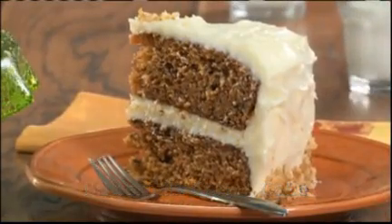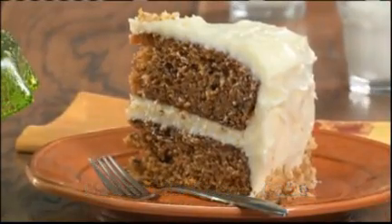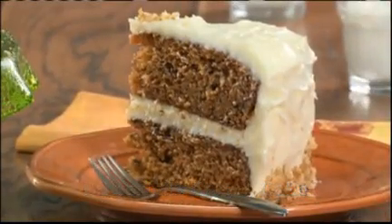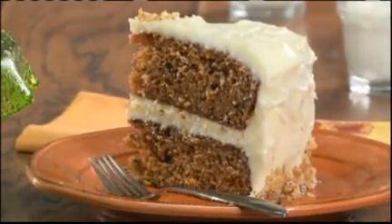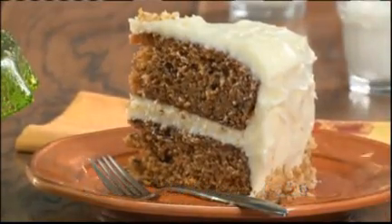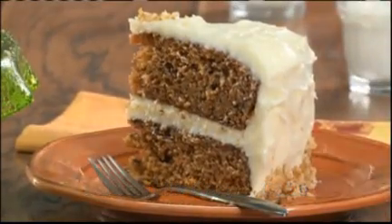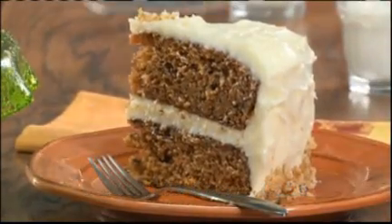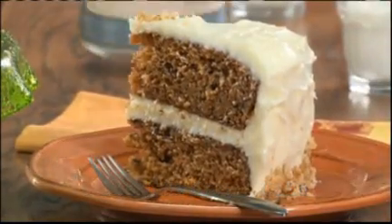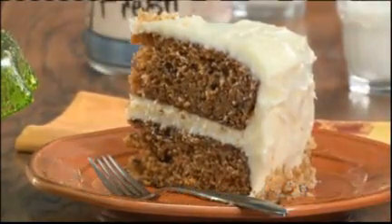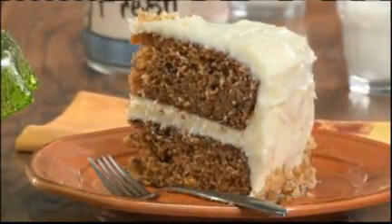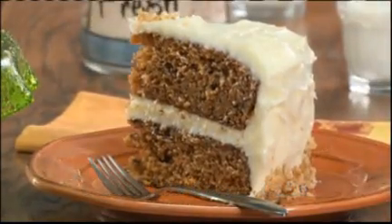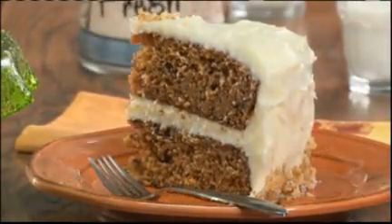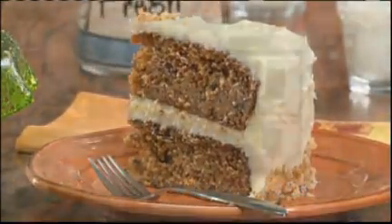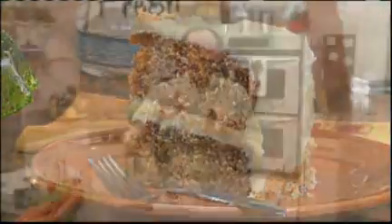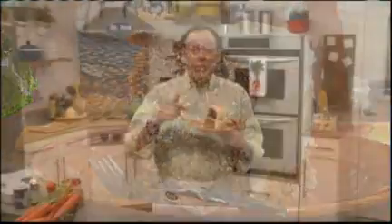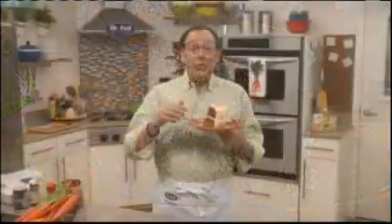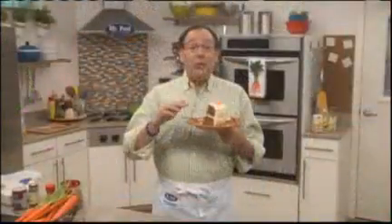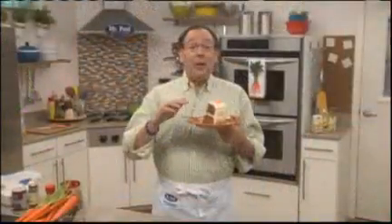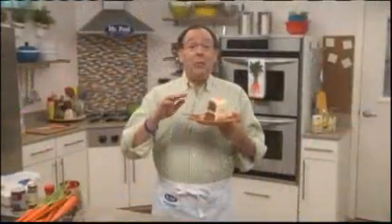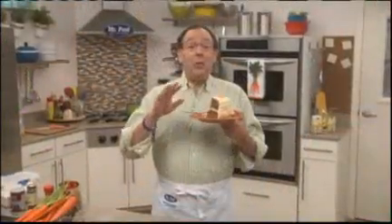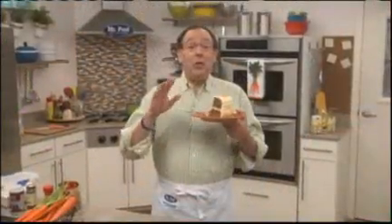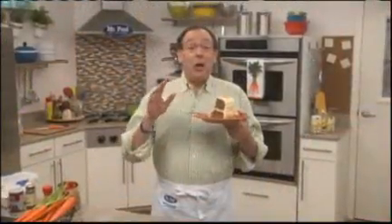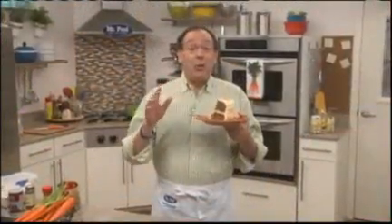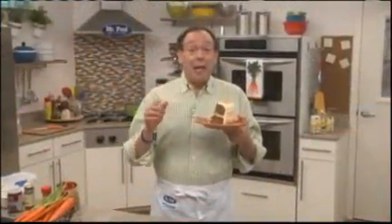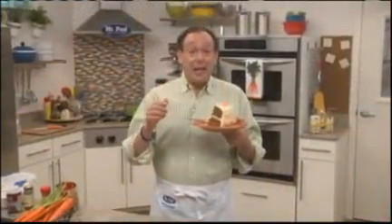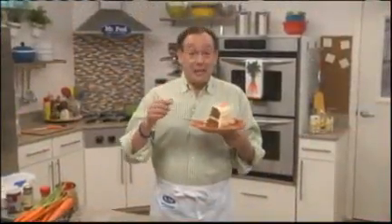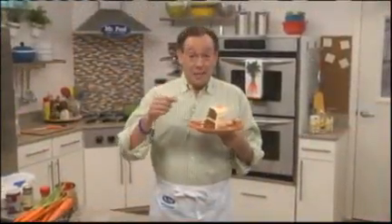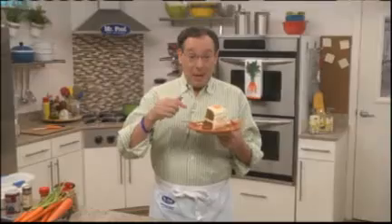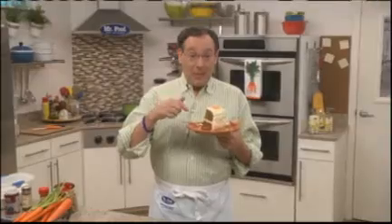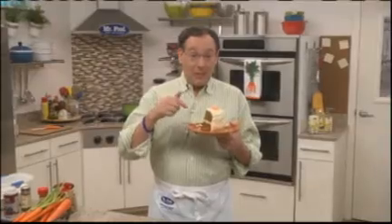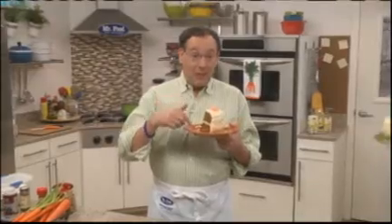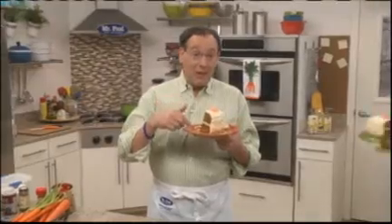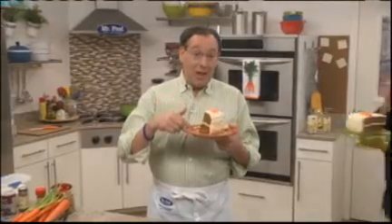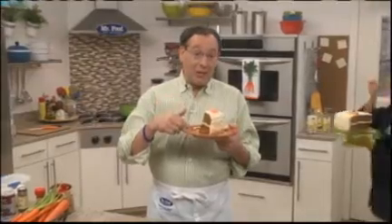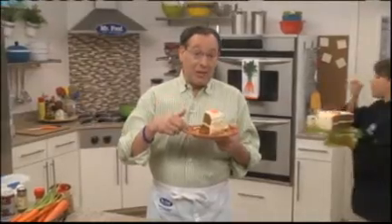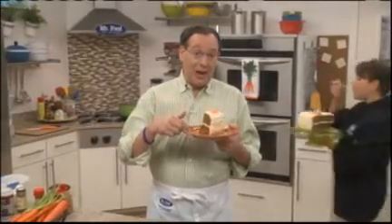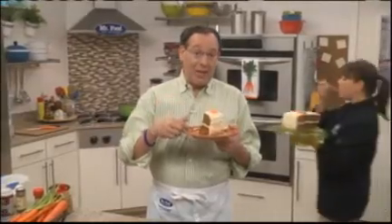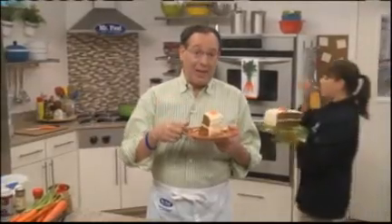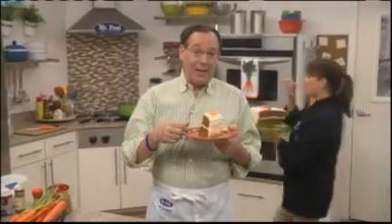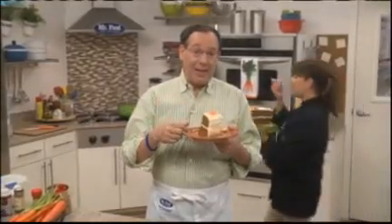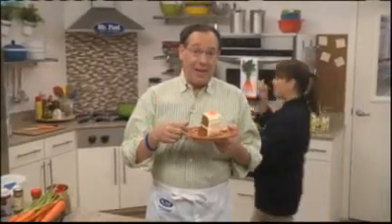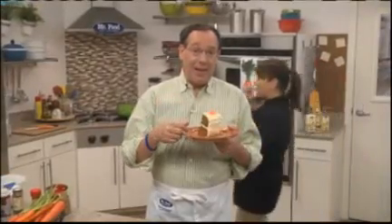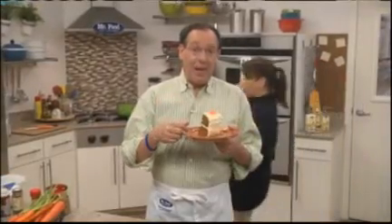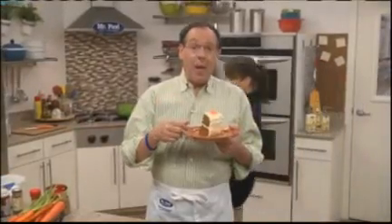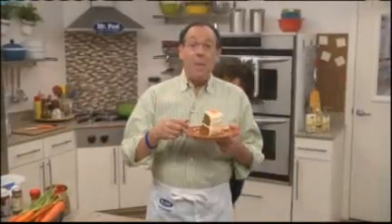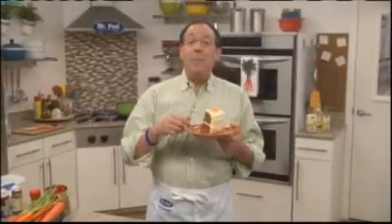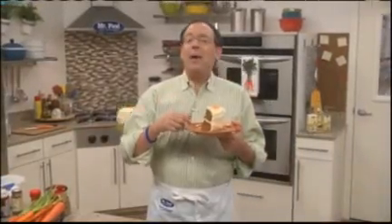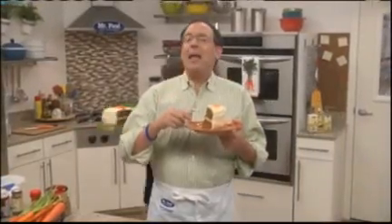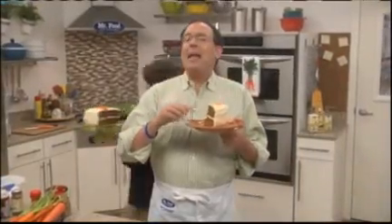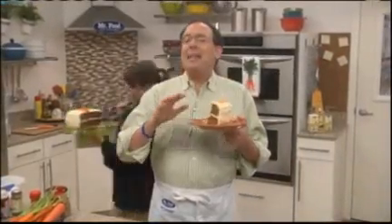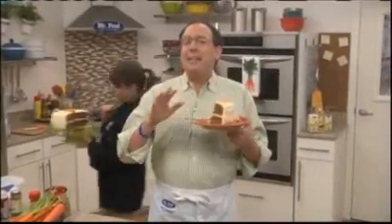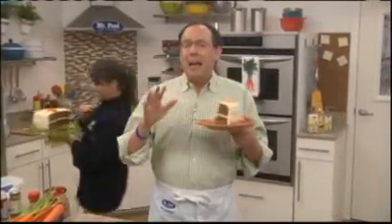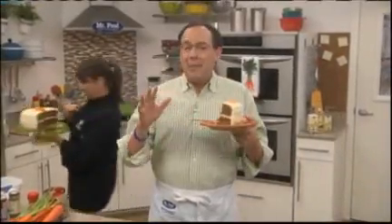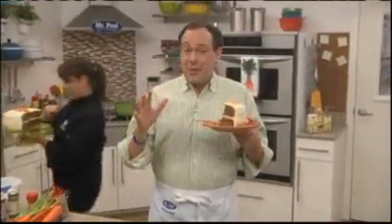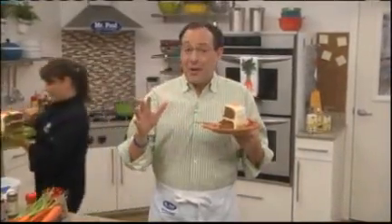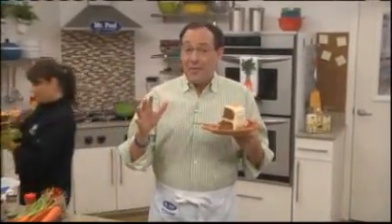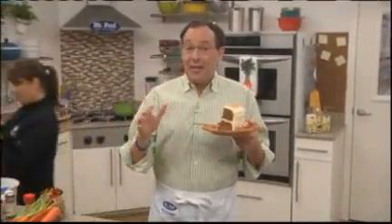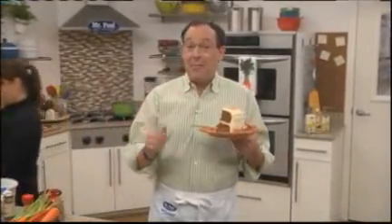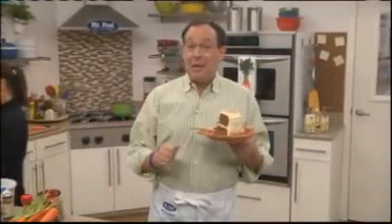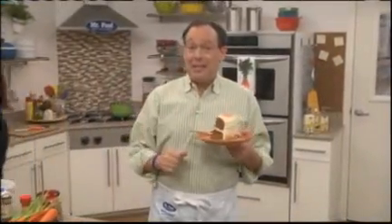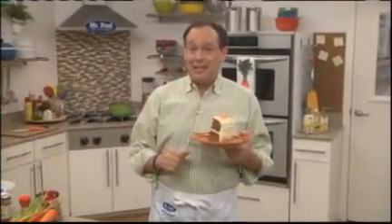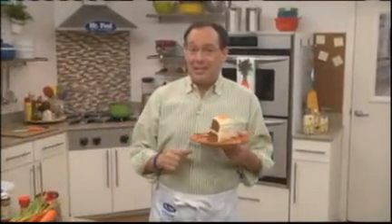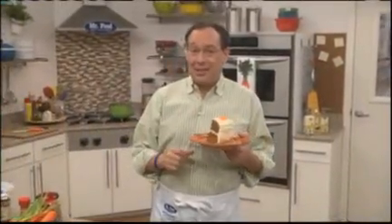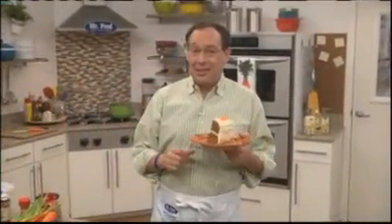I'm betting after one bite your family will not only ask you to make this every National Carrot Cake Day, but anytime they're craving an amazing dessert.